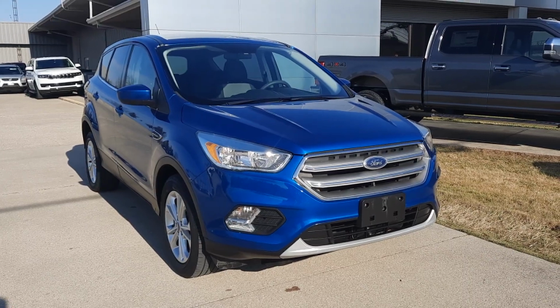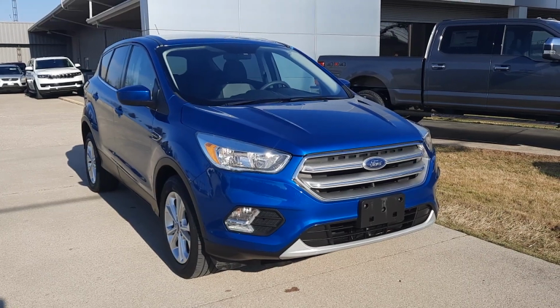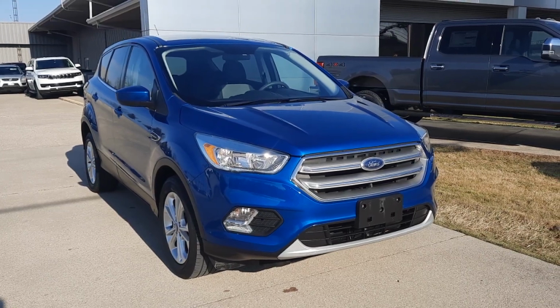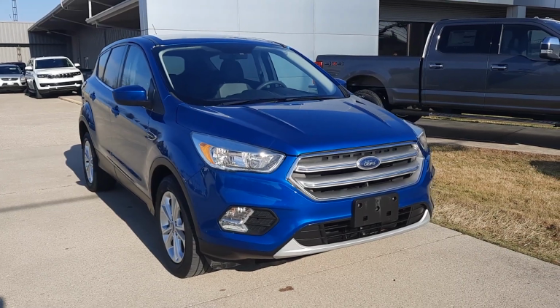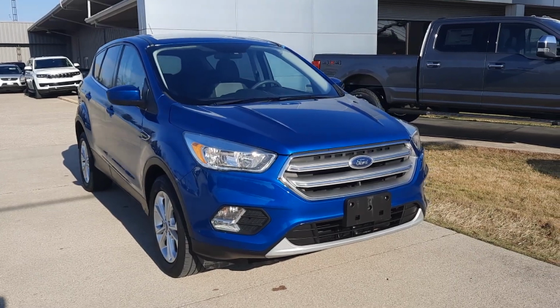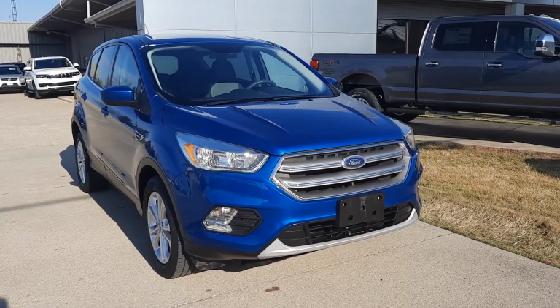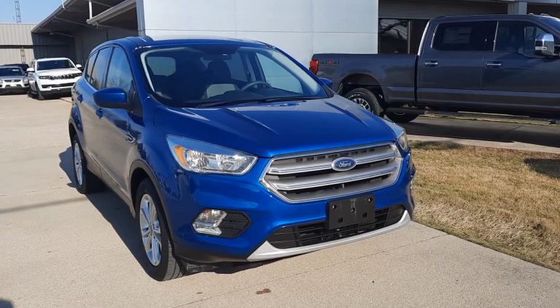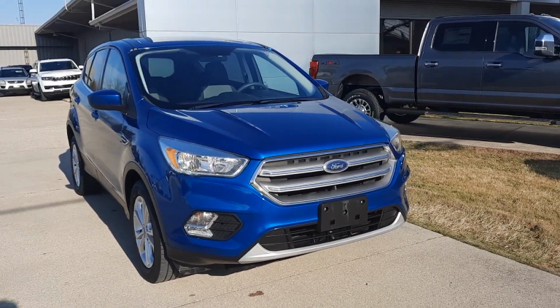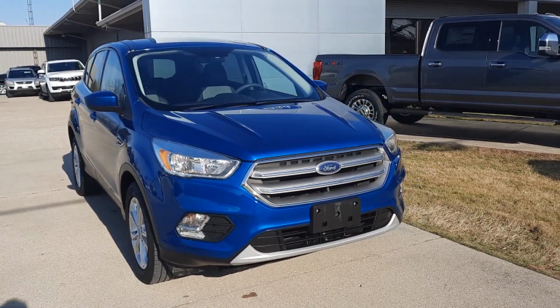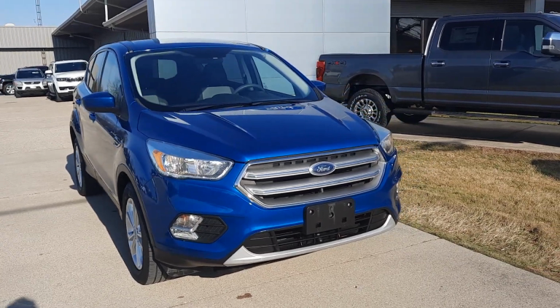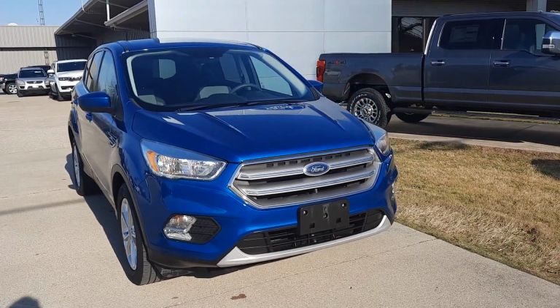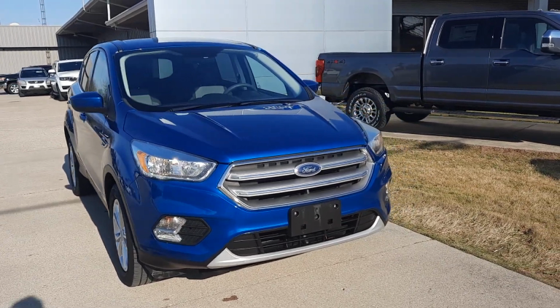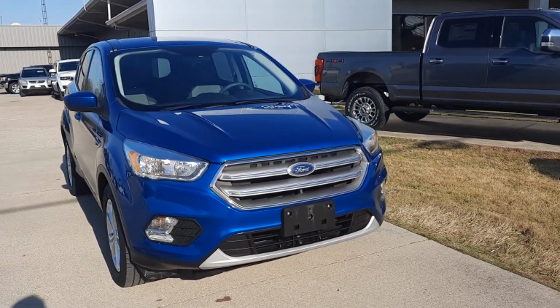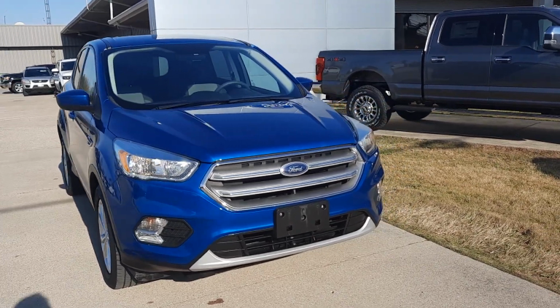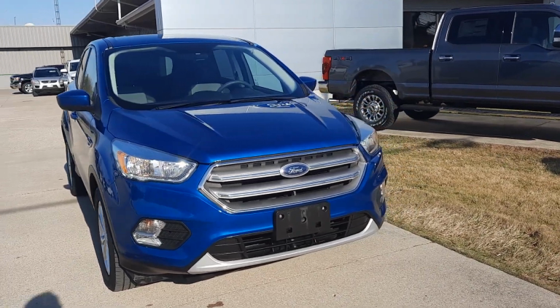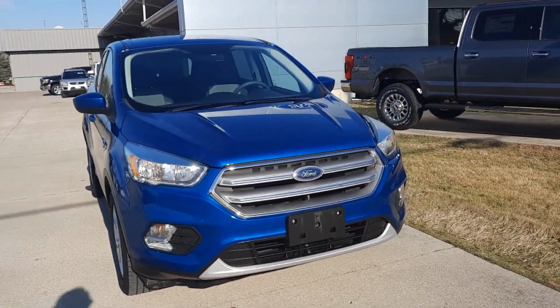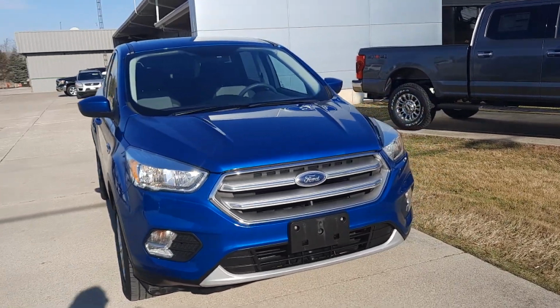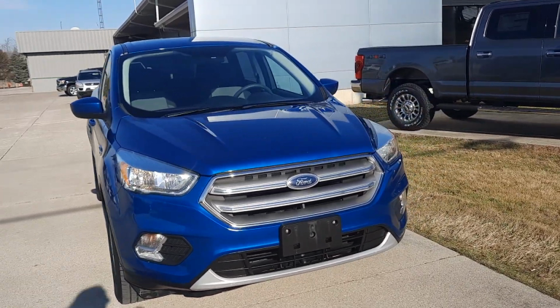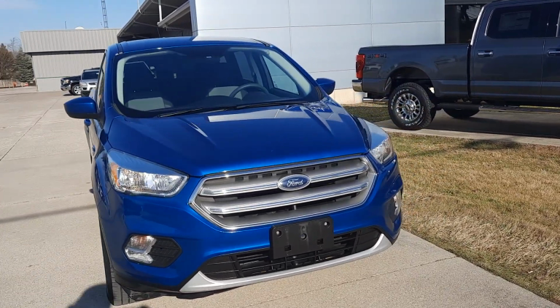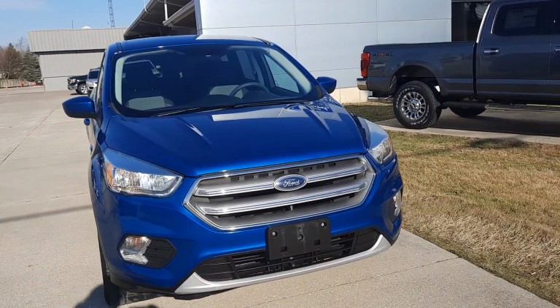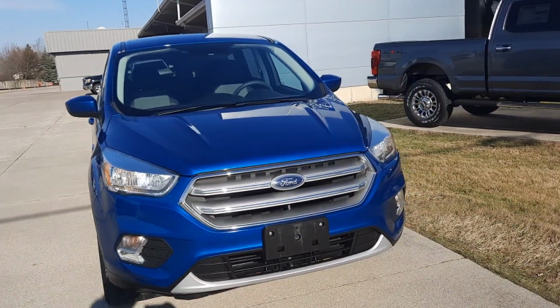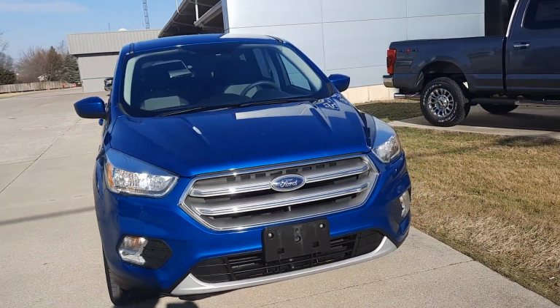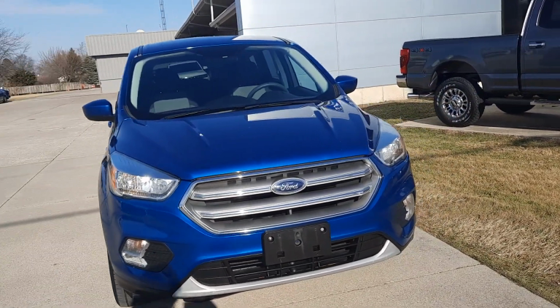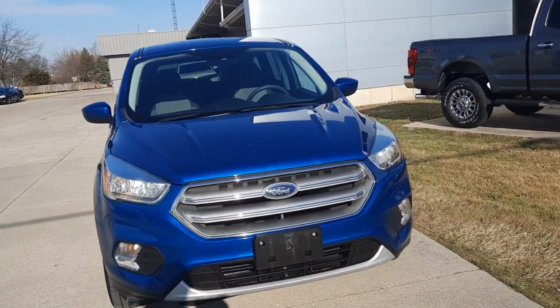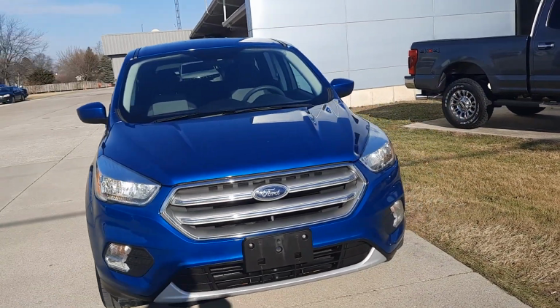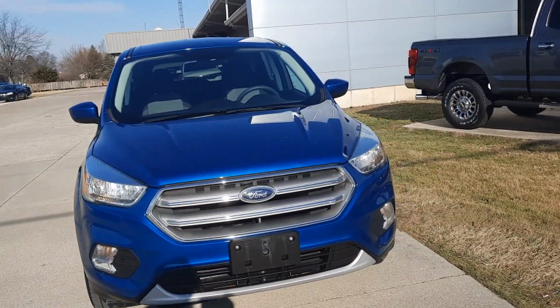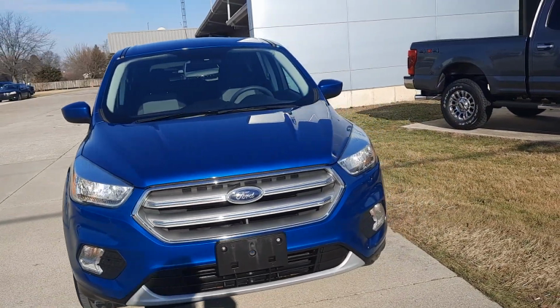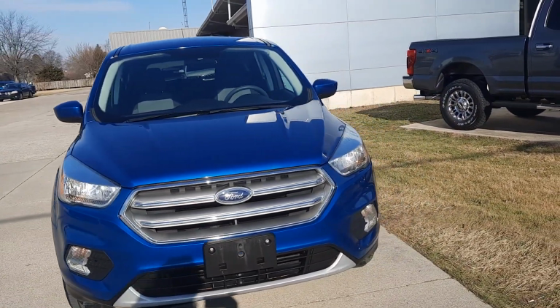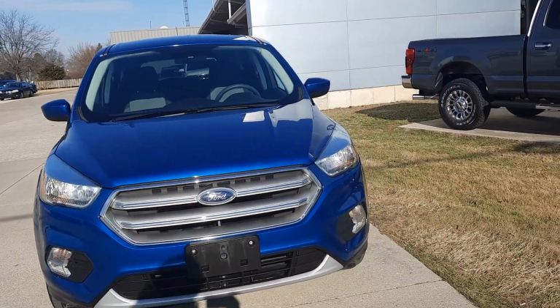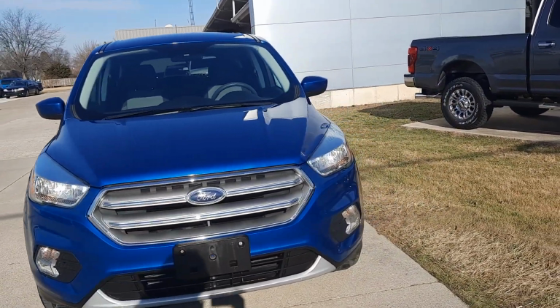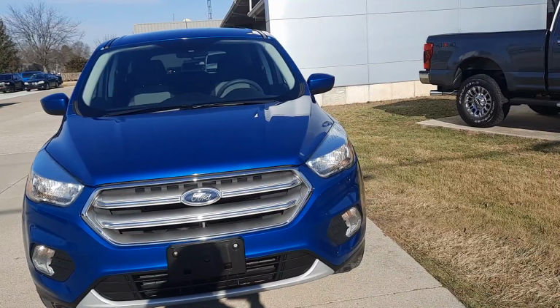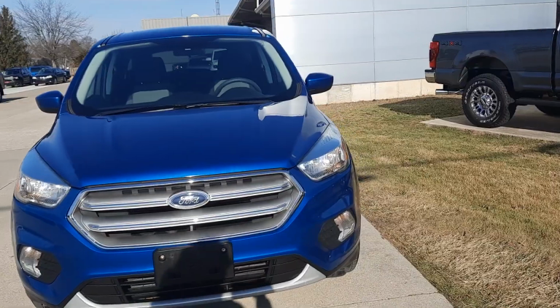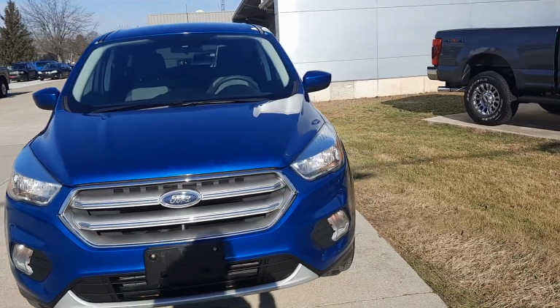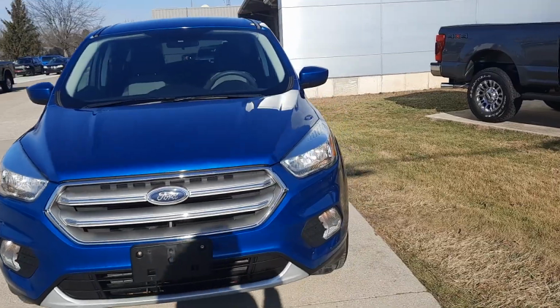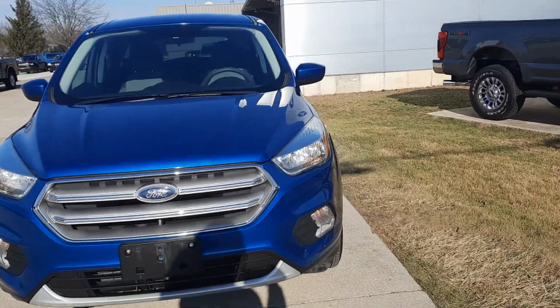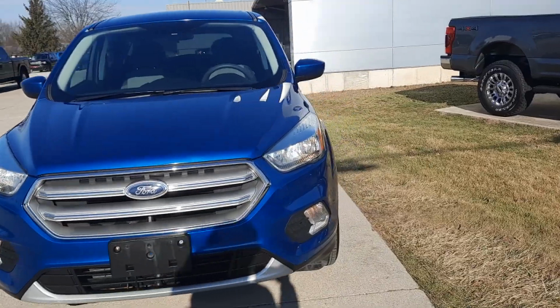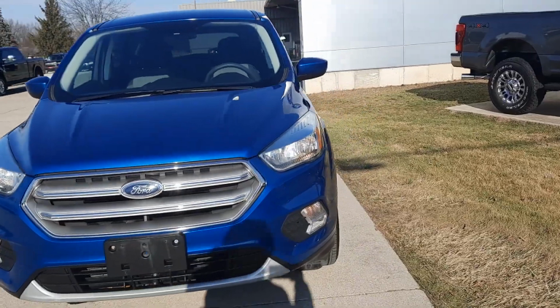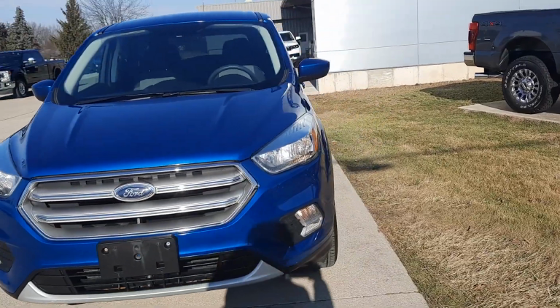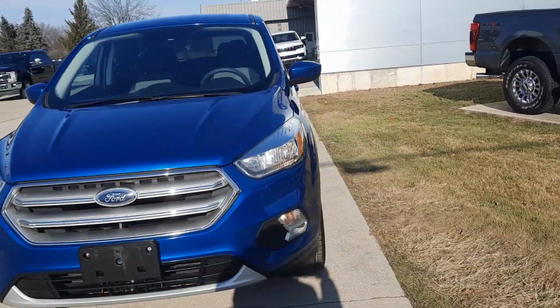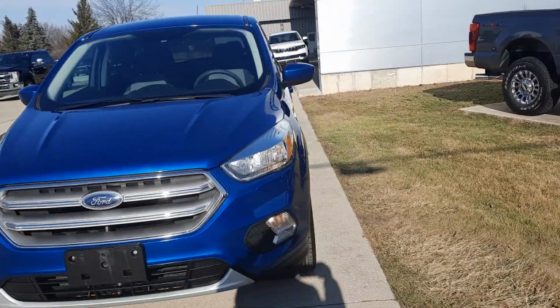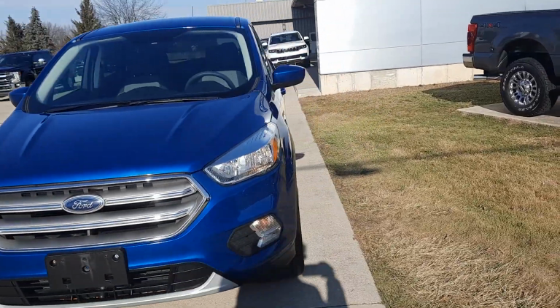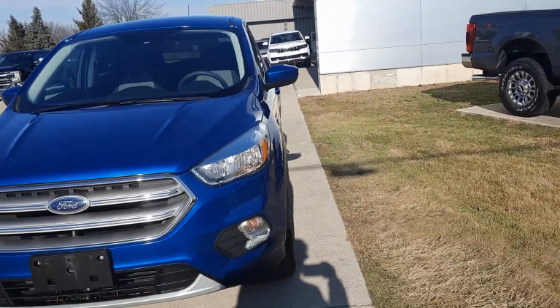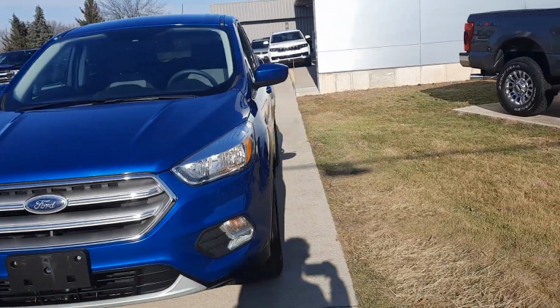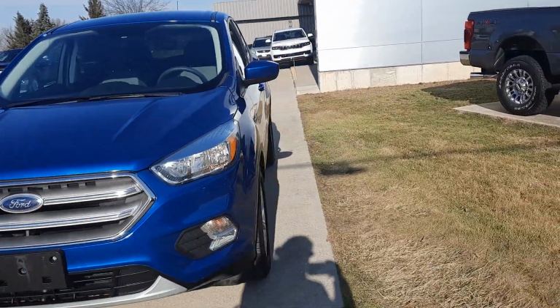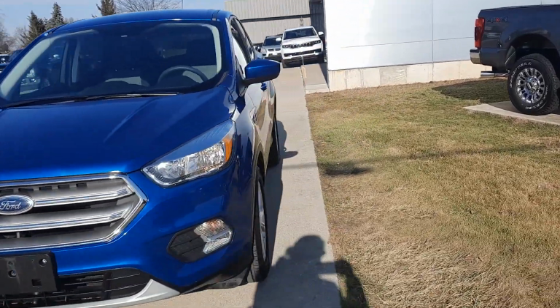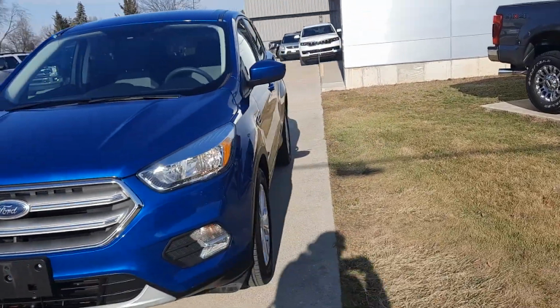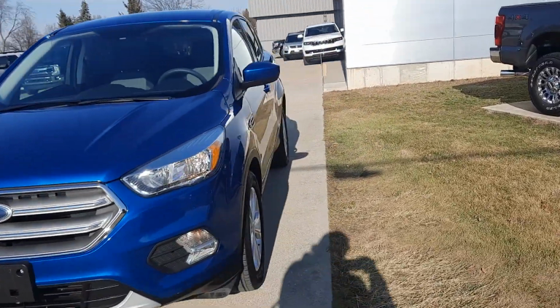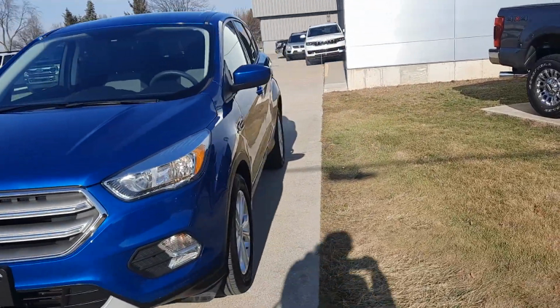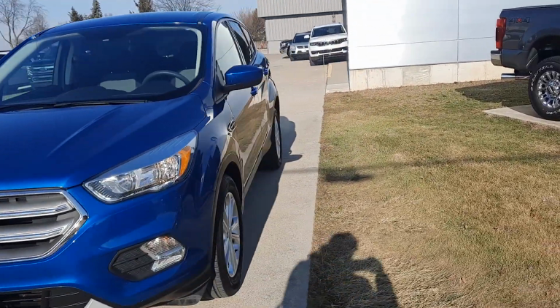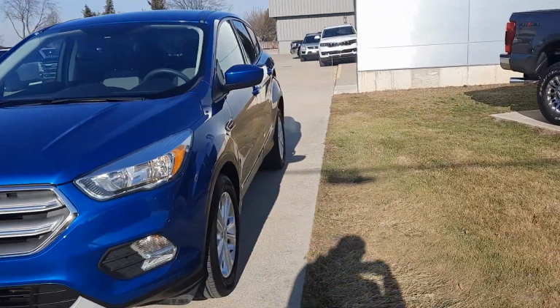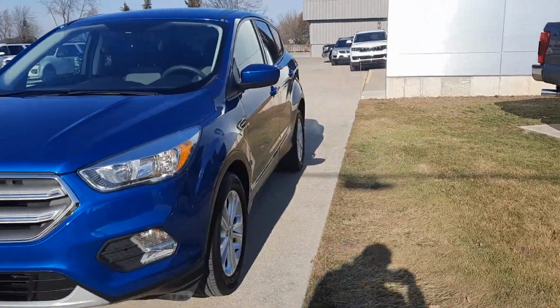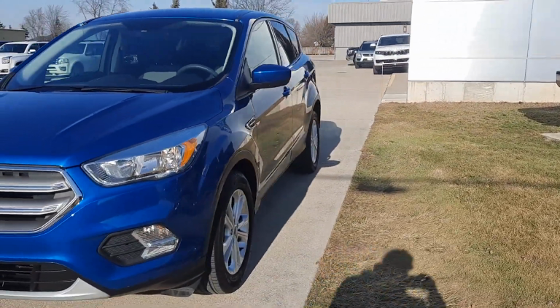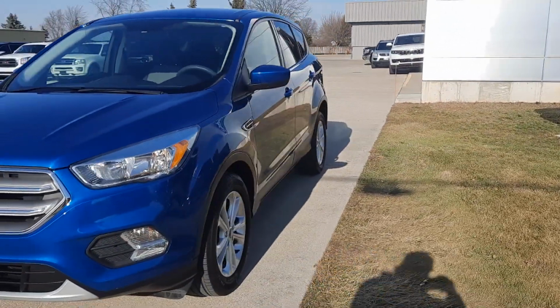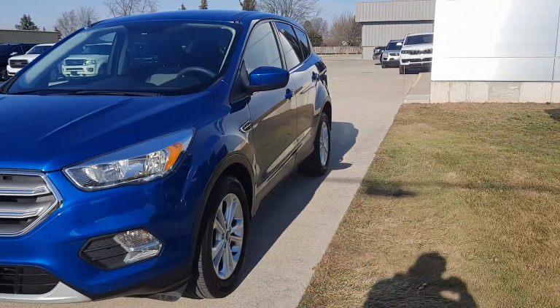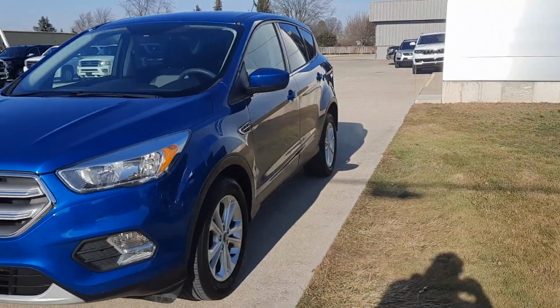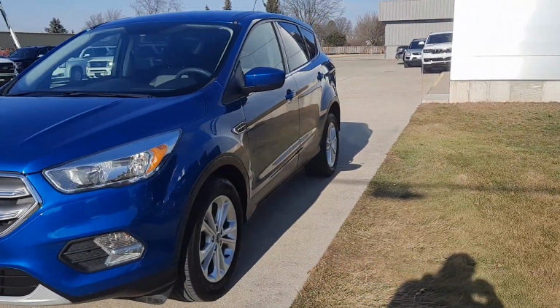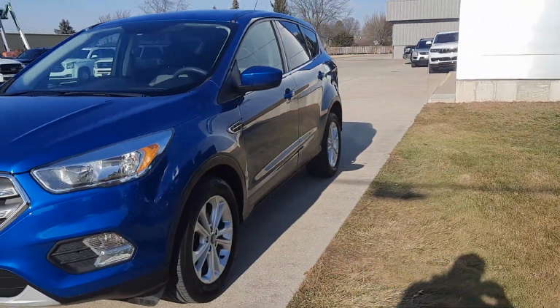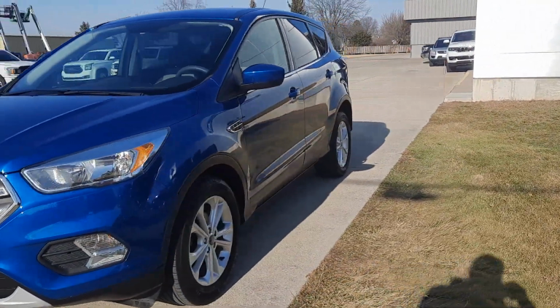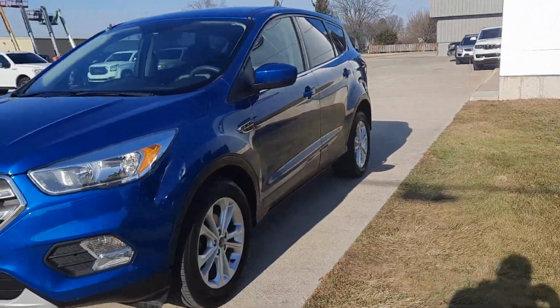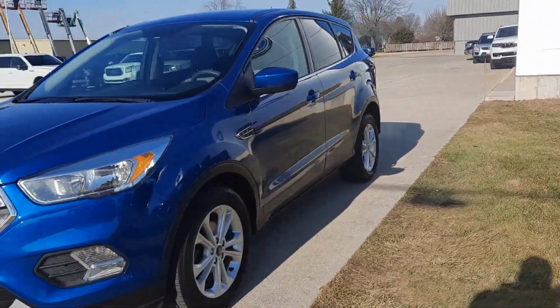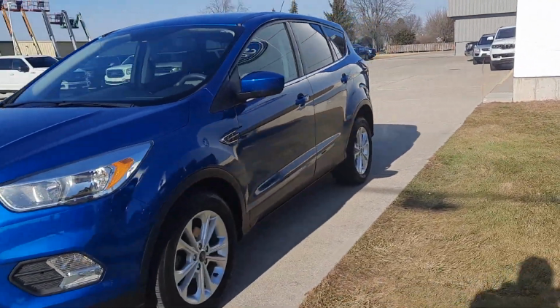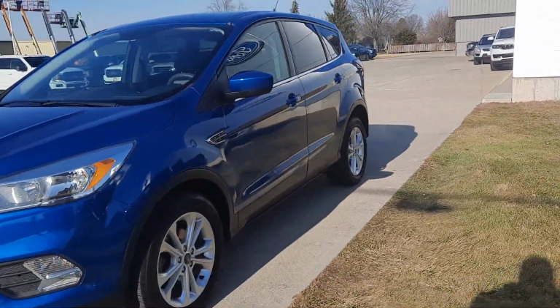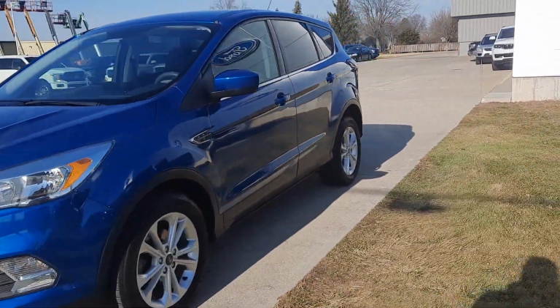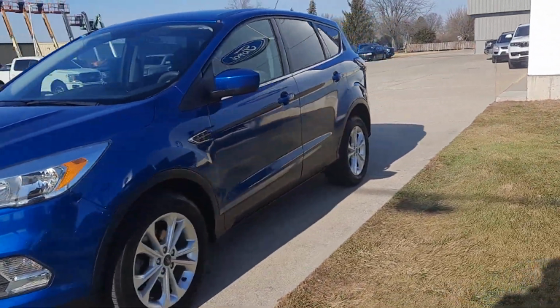Angel here at Terri Henricks Ford, going to take you on a quick walk around of this 2017 Ford Escape SE.